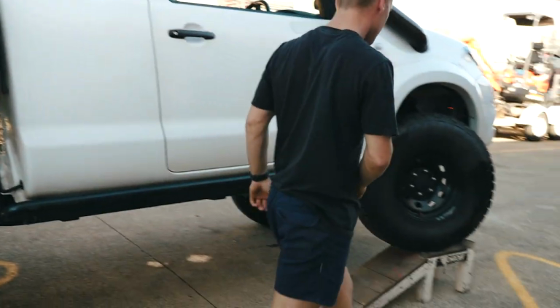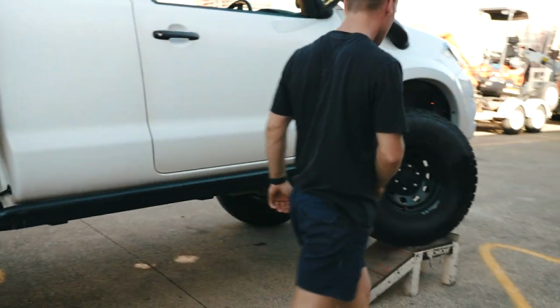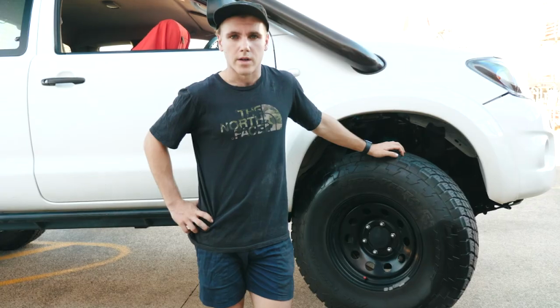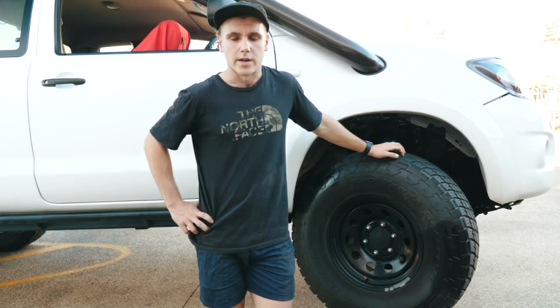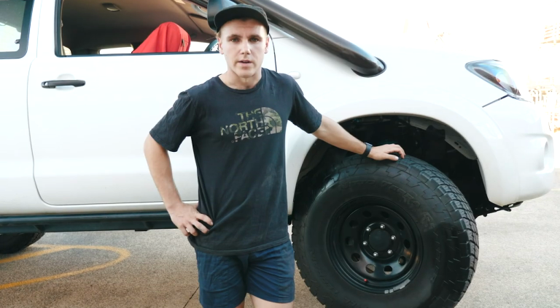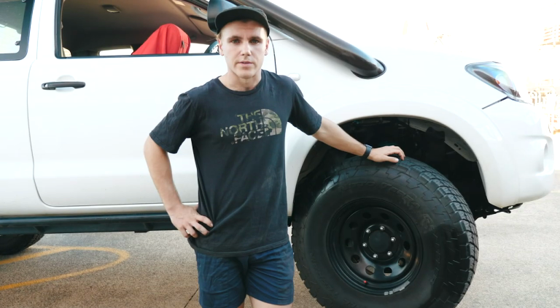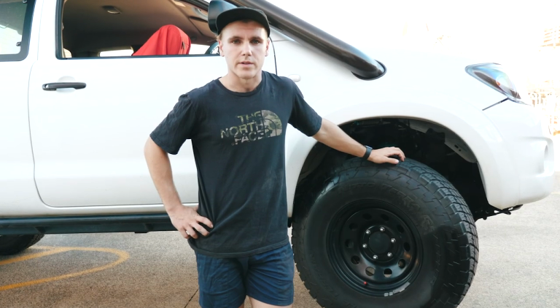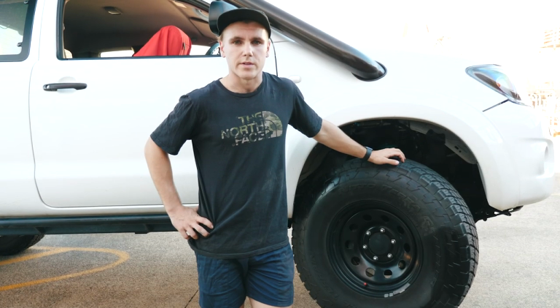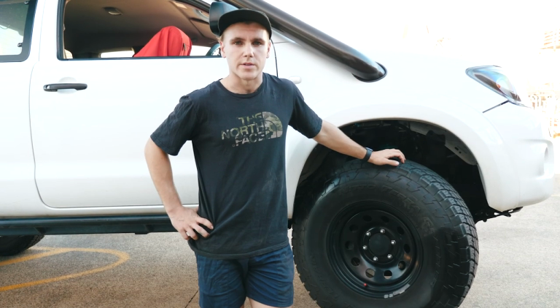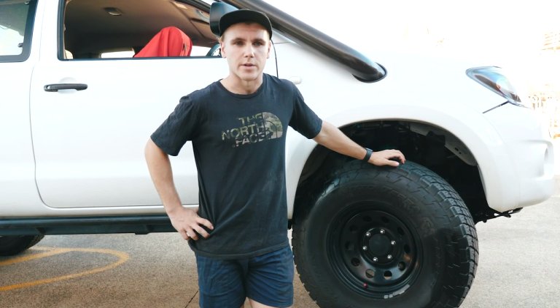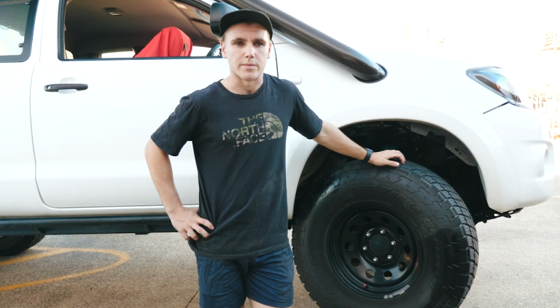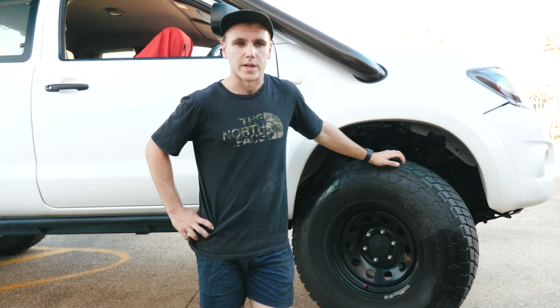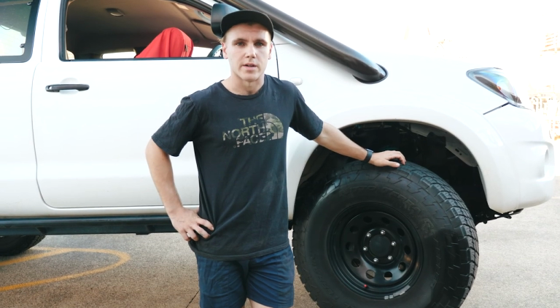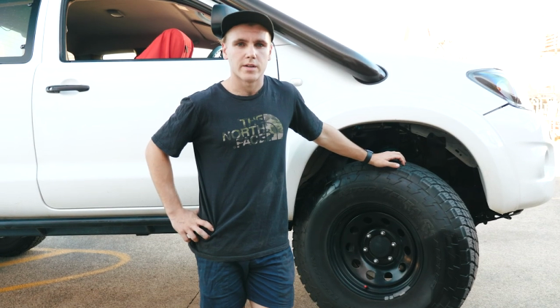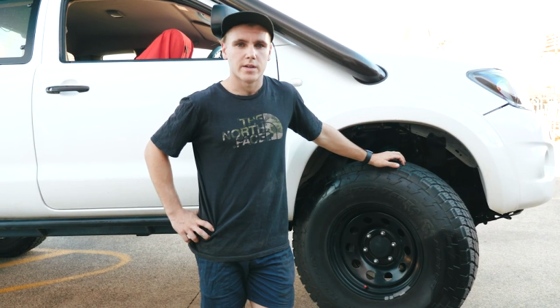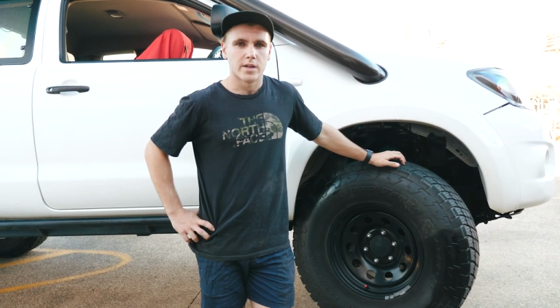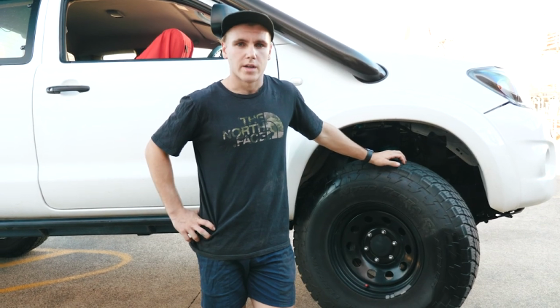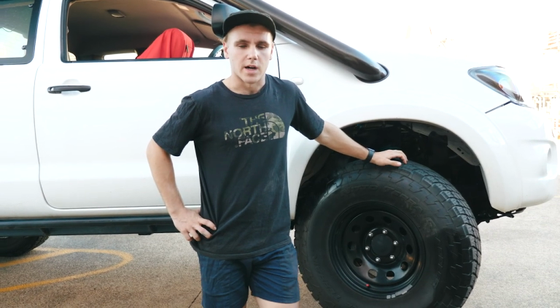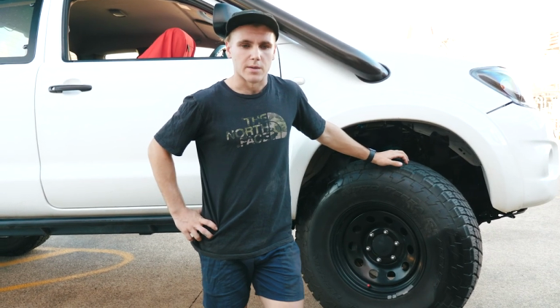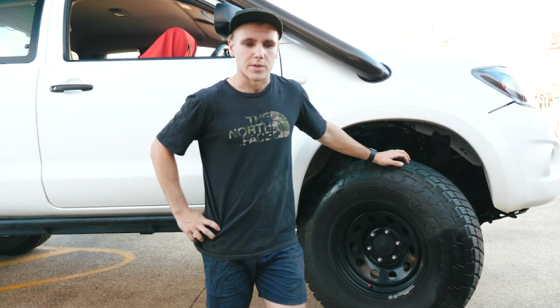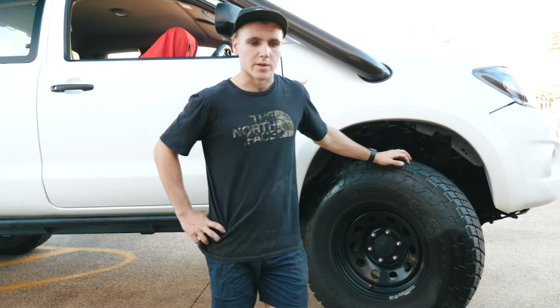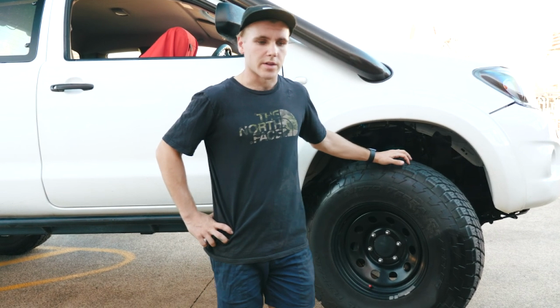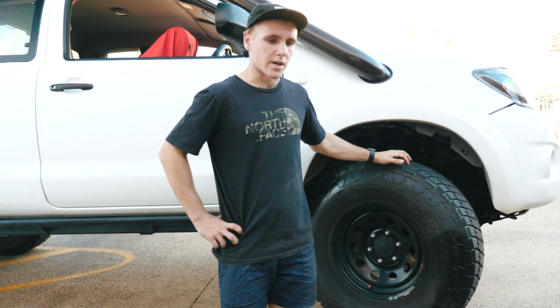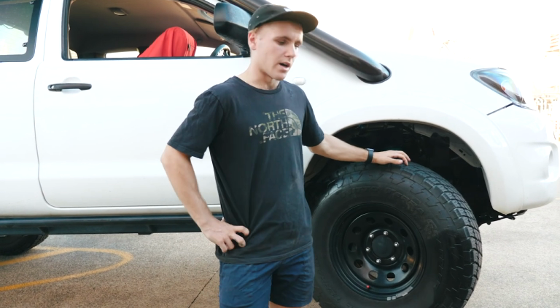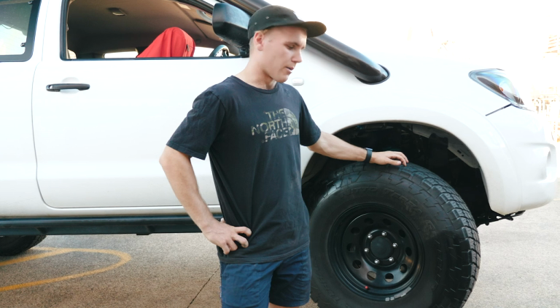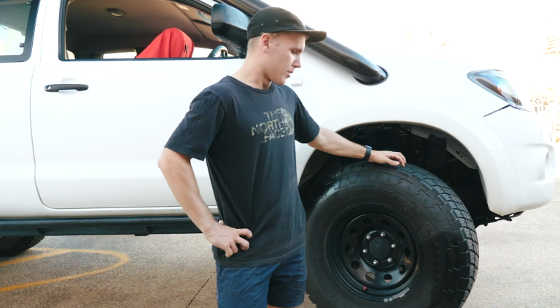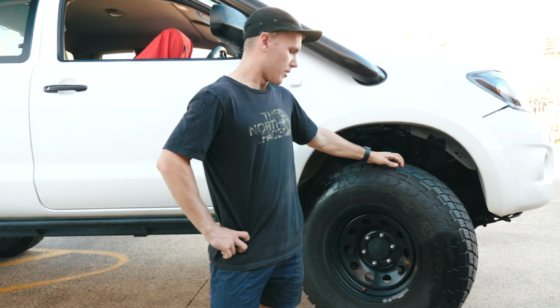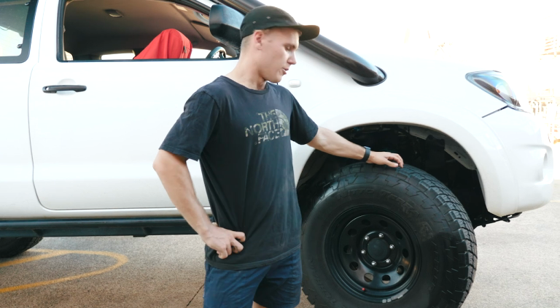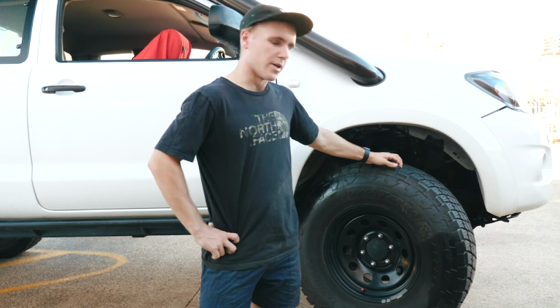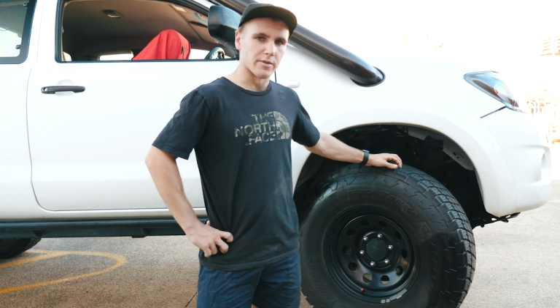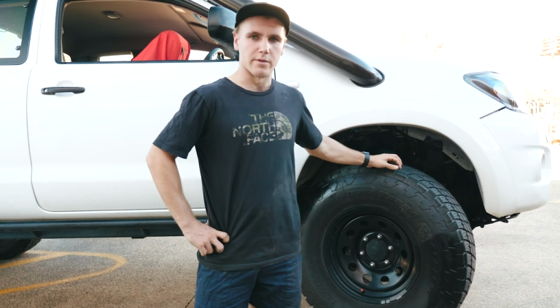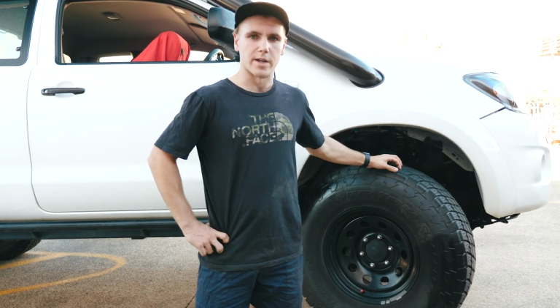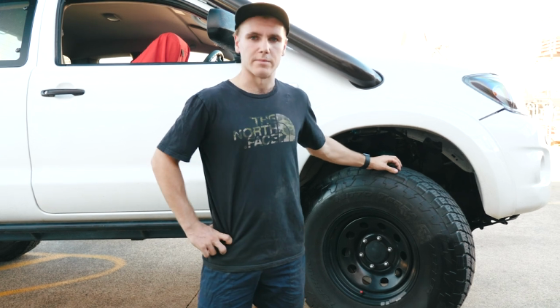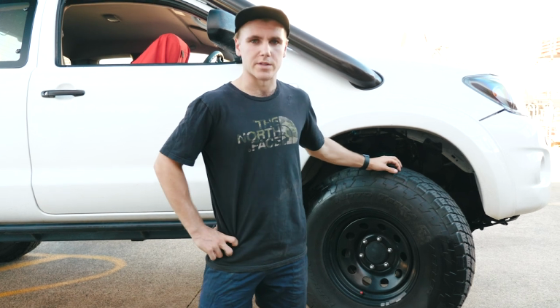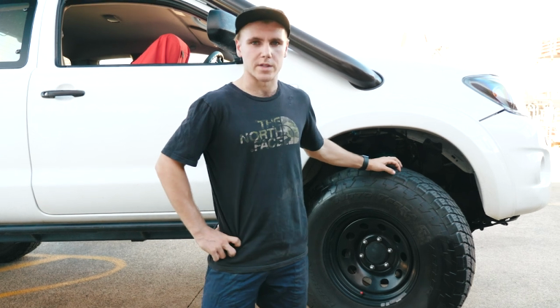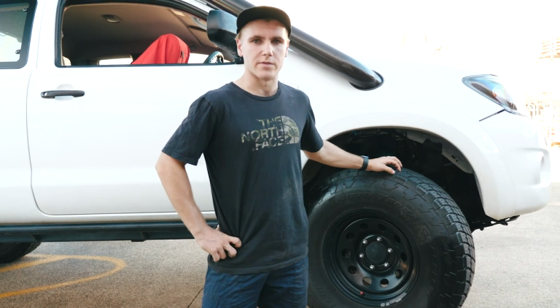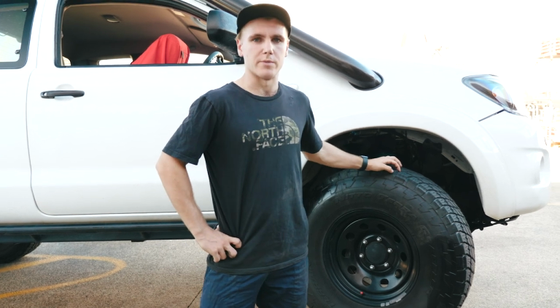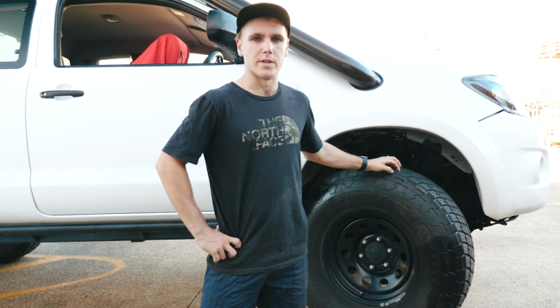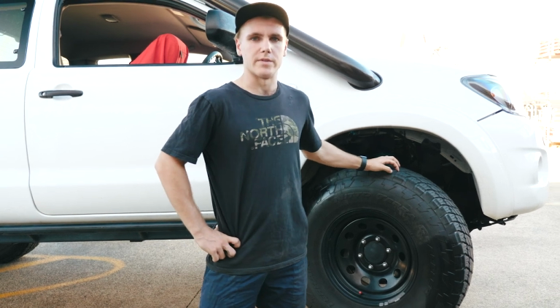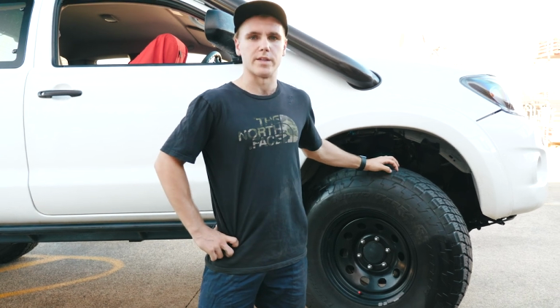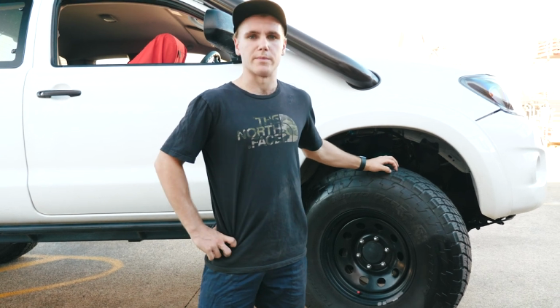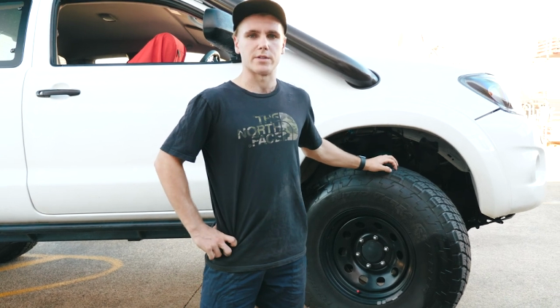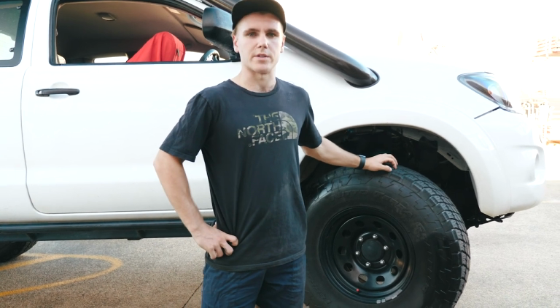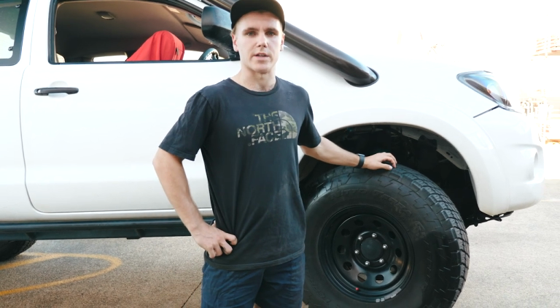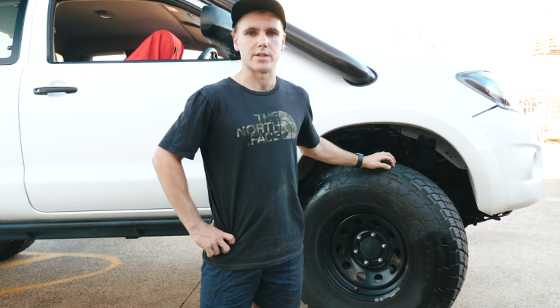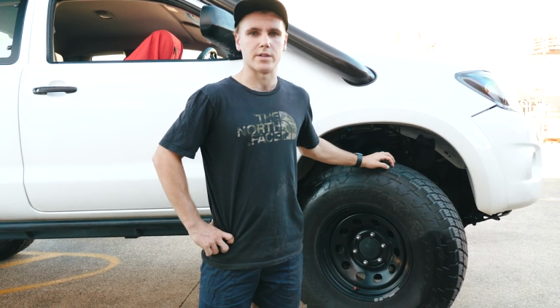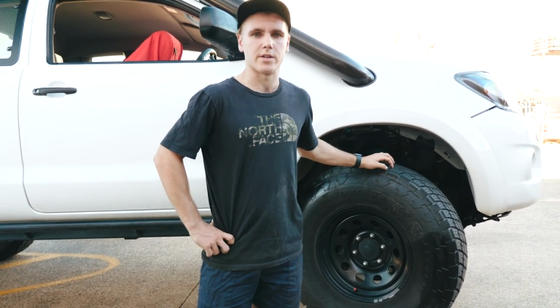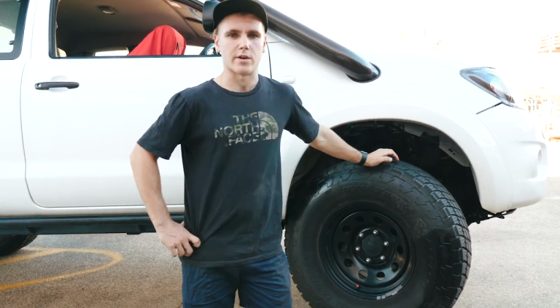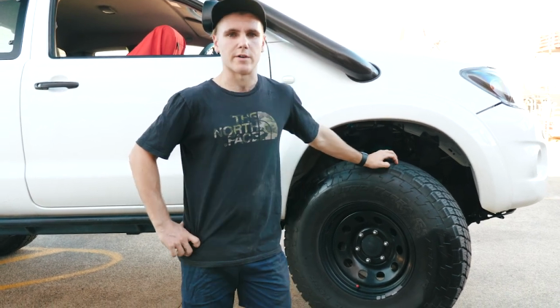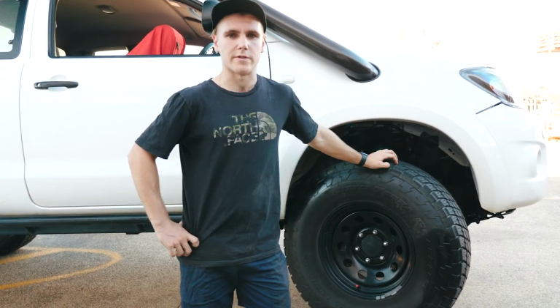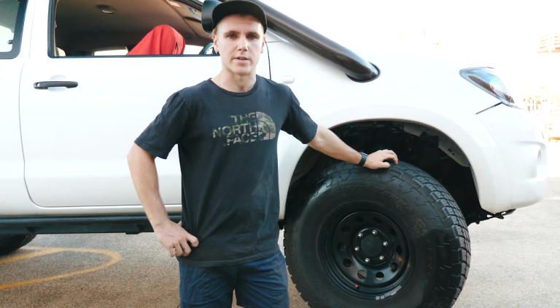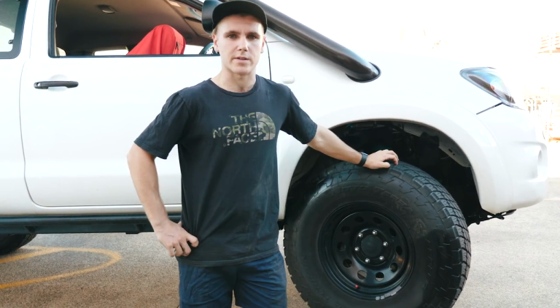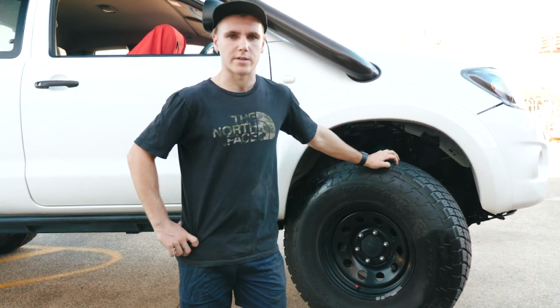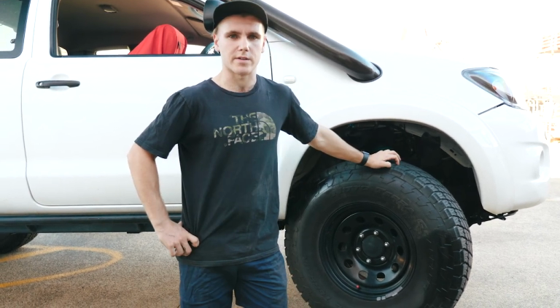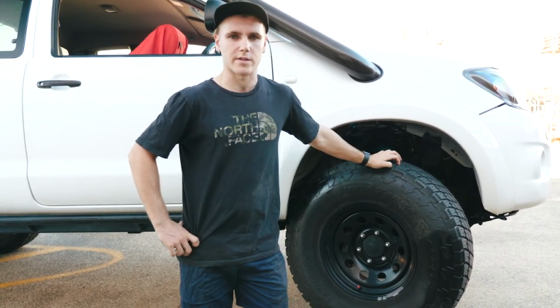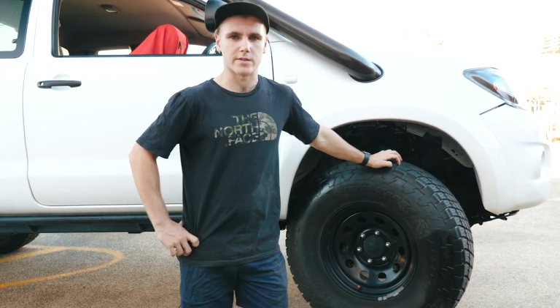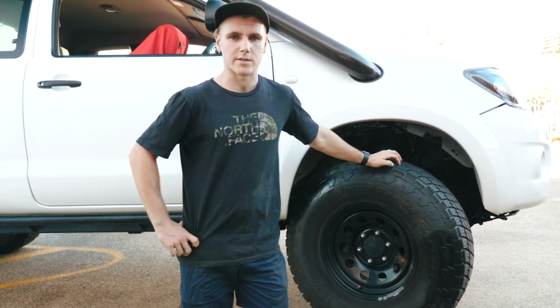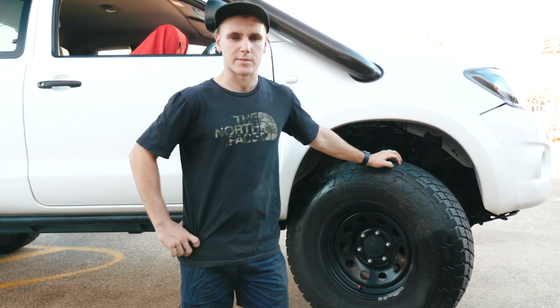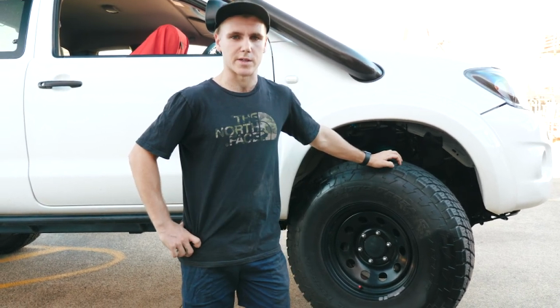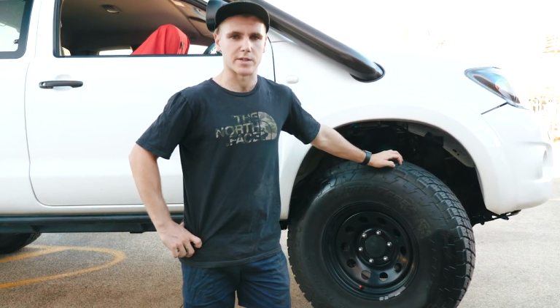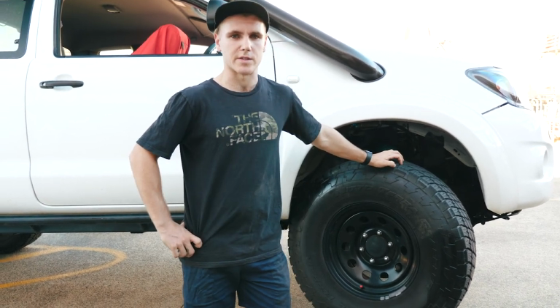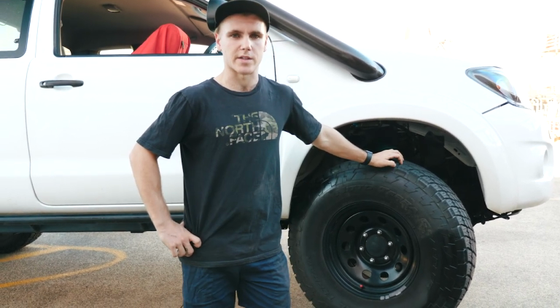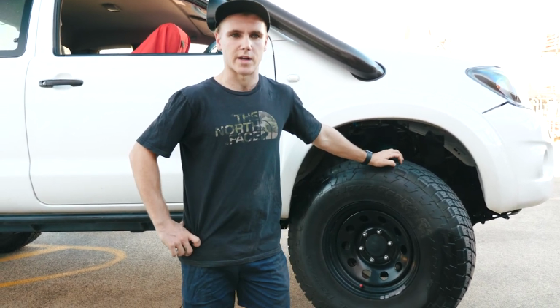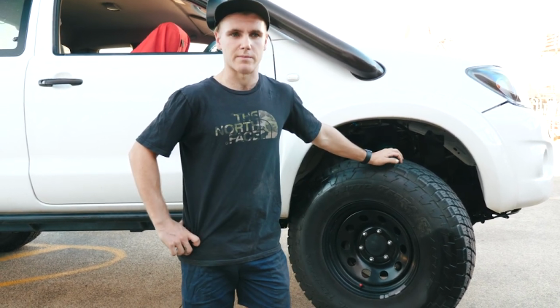Hey guys, we're at the shop now. I've got the car up on a little bit of a ramp just to give you a bit of a demonstration. This is an IFS suspension setup.